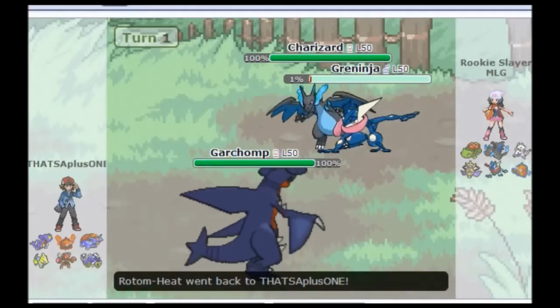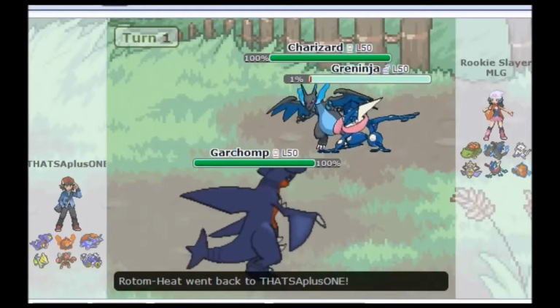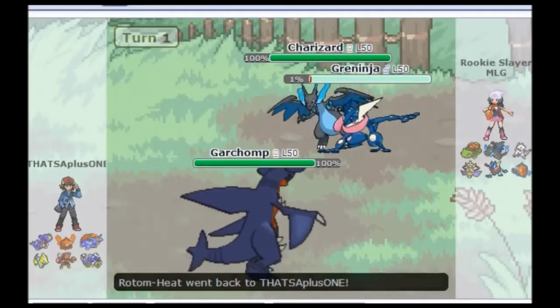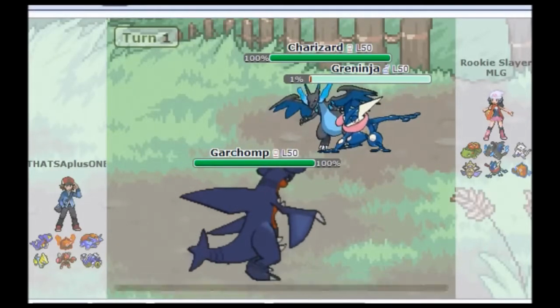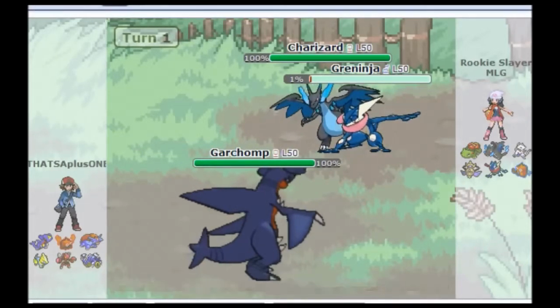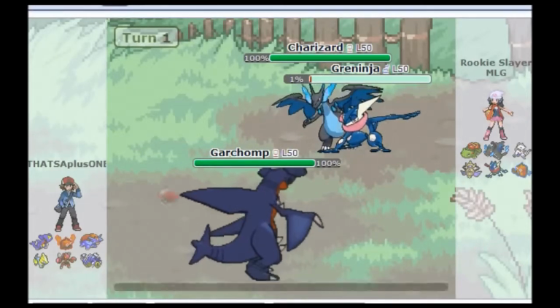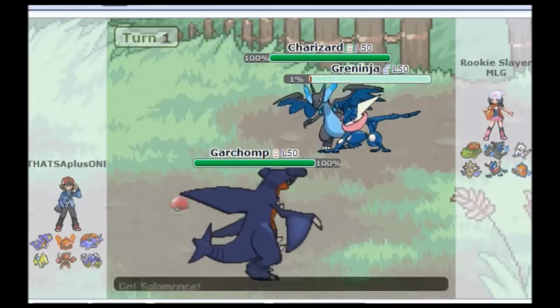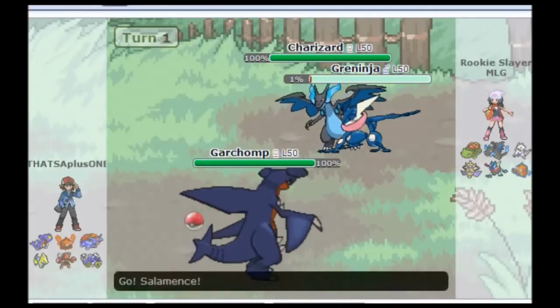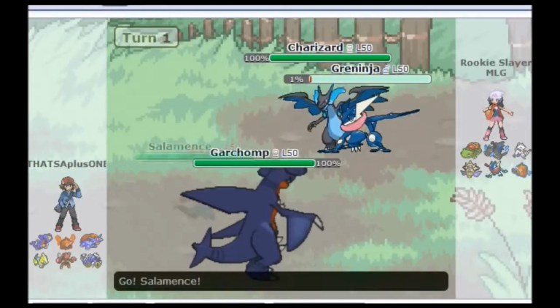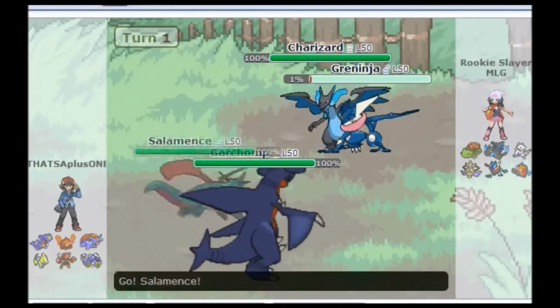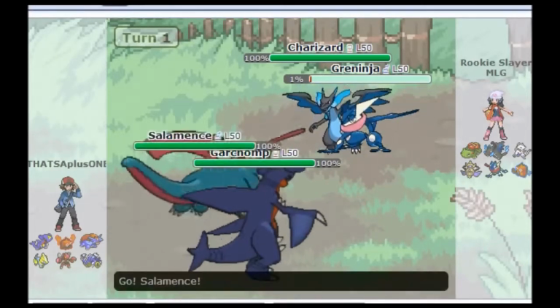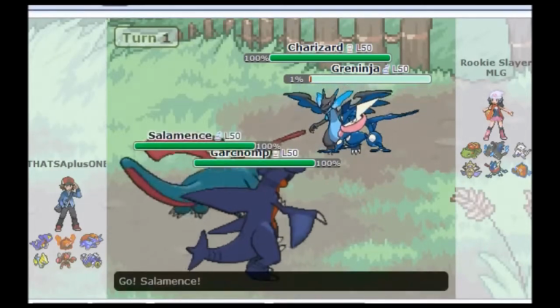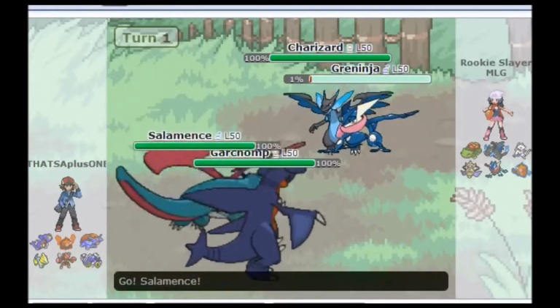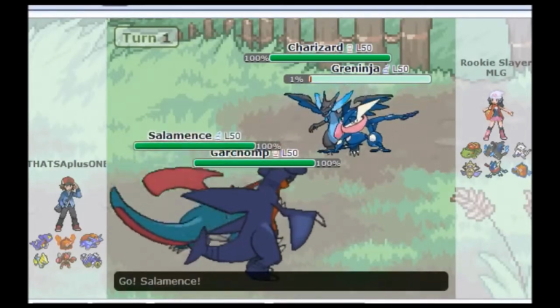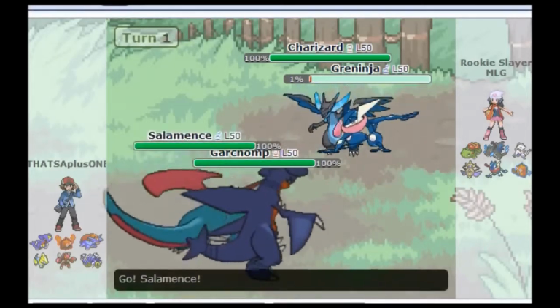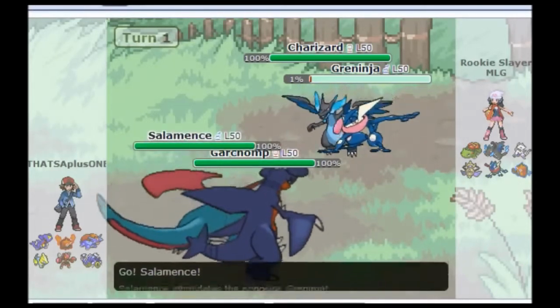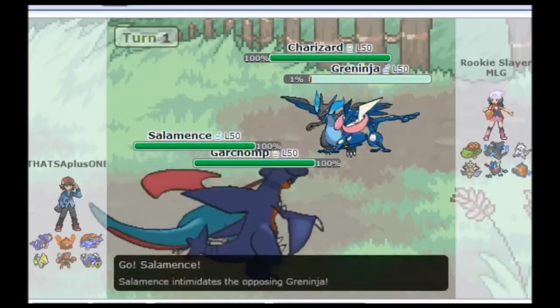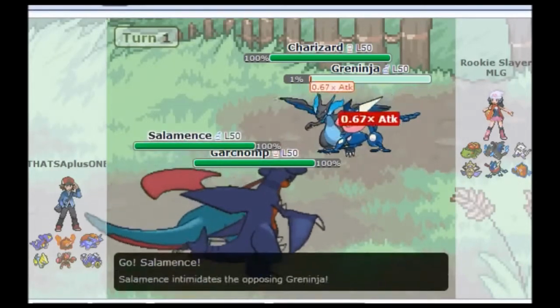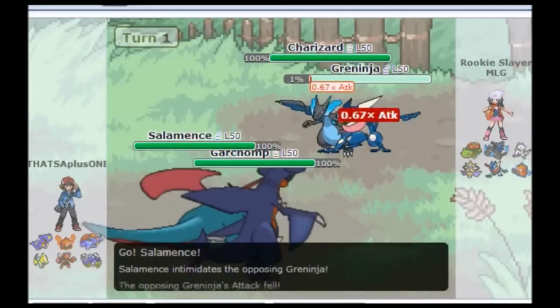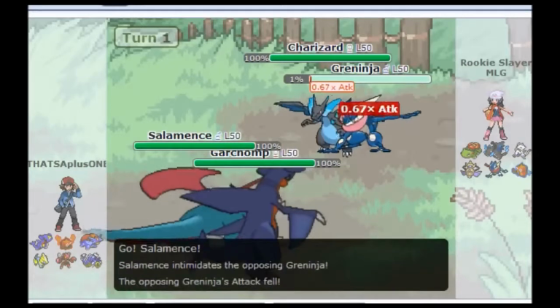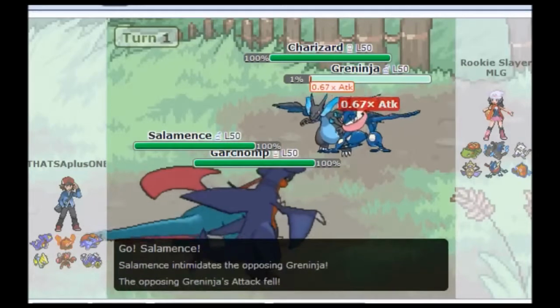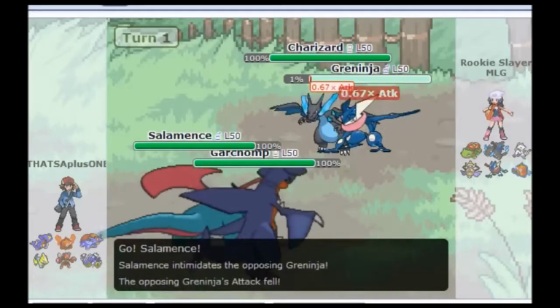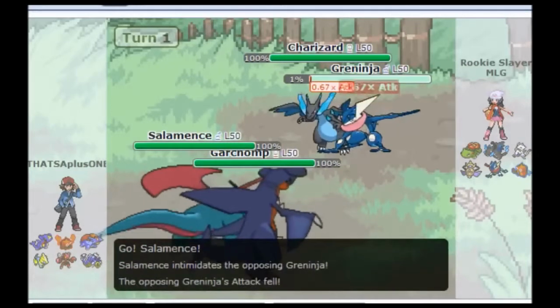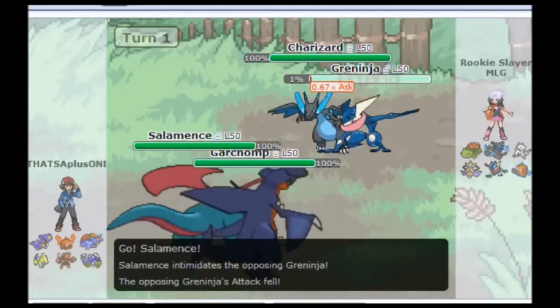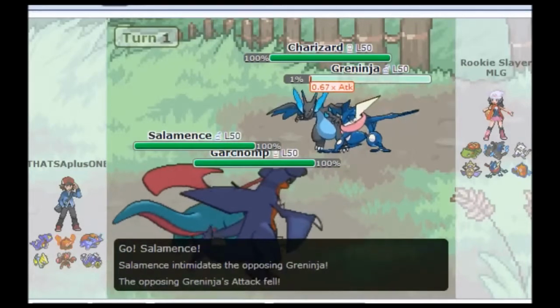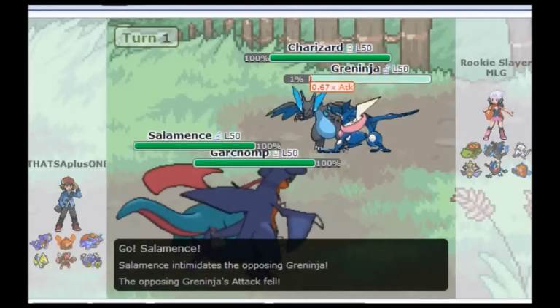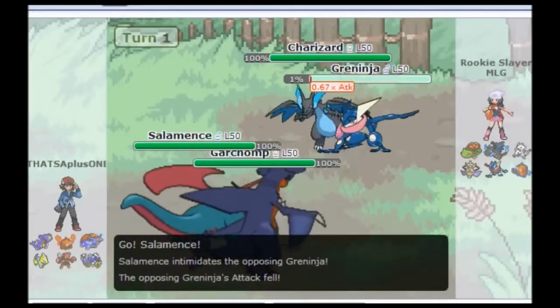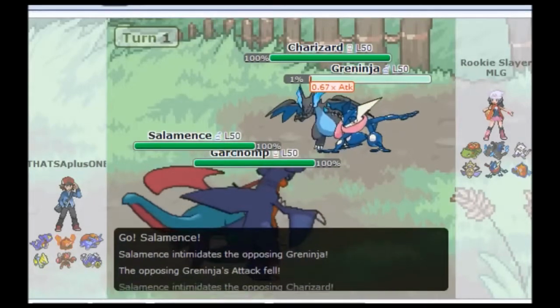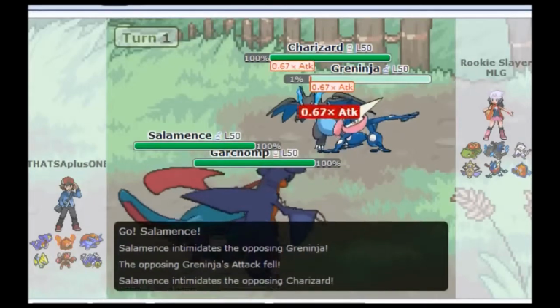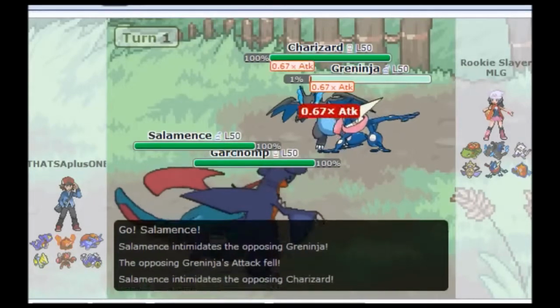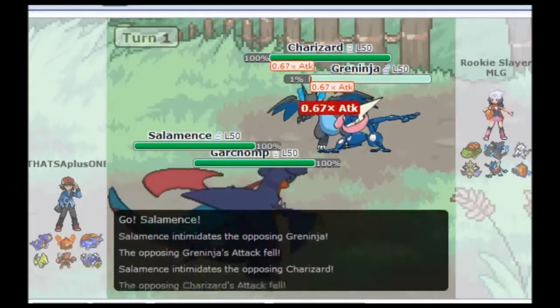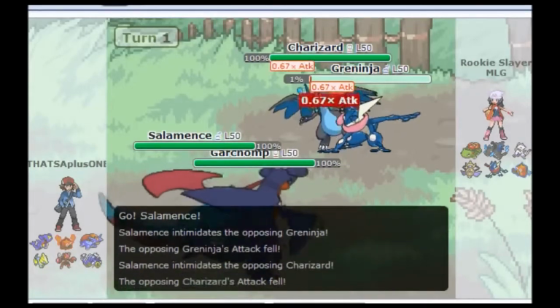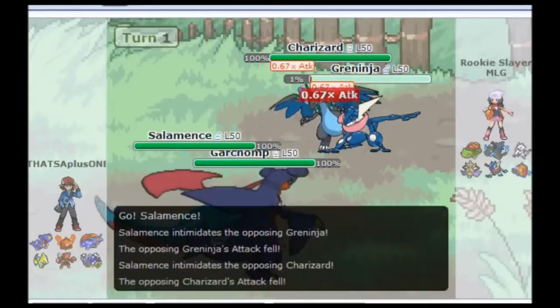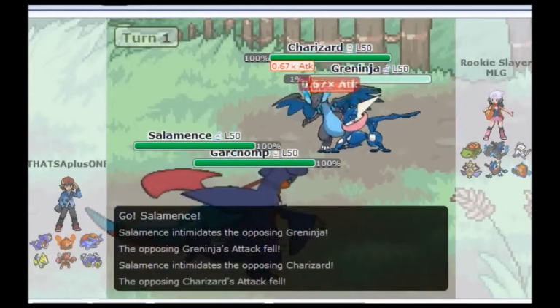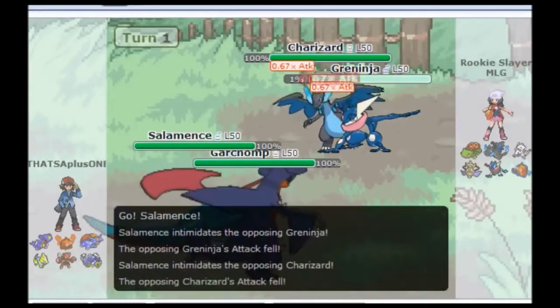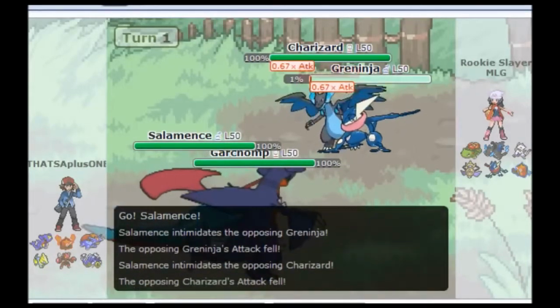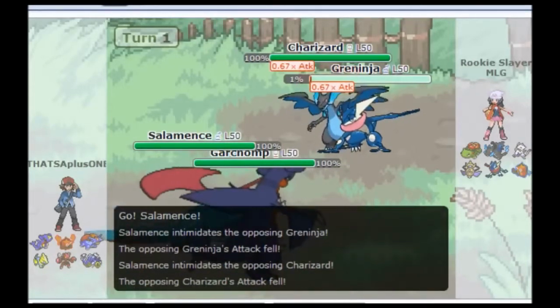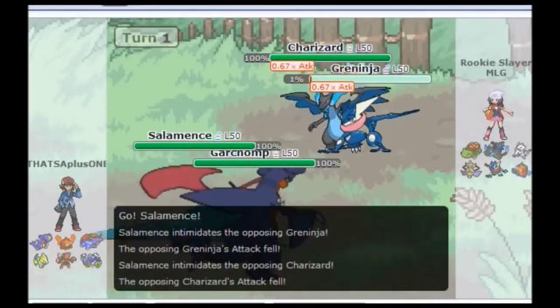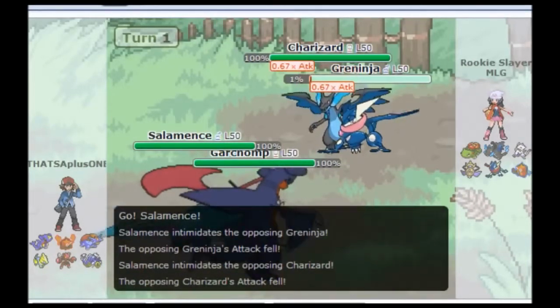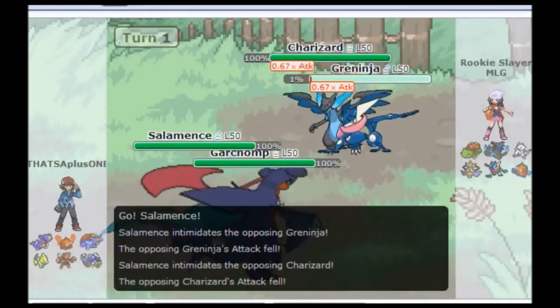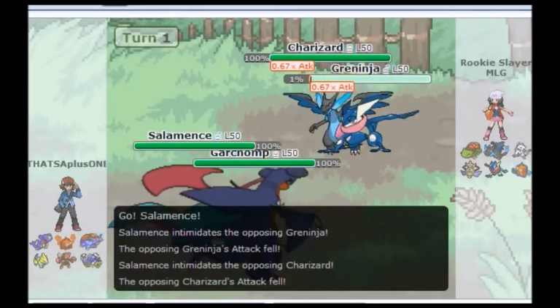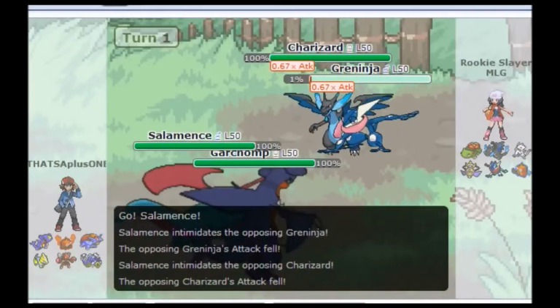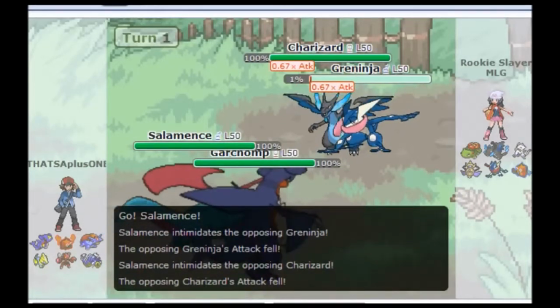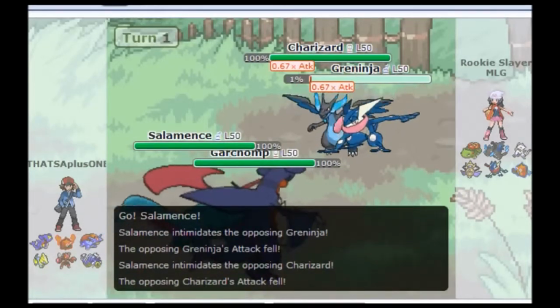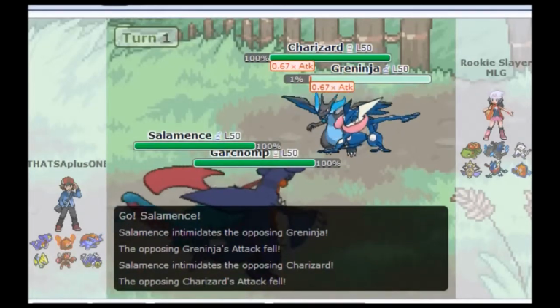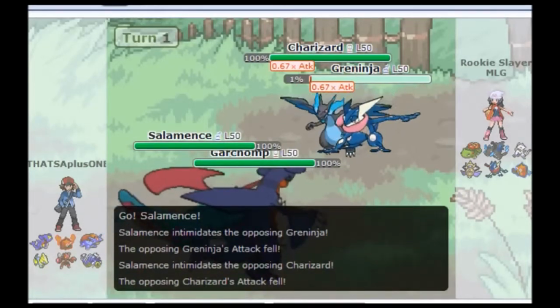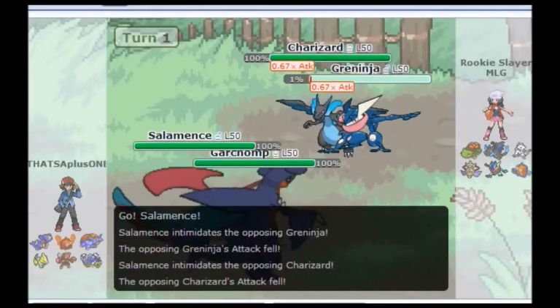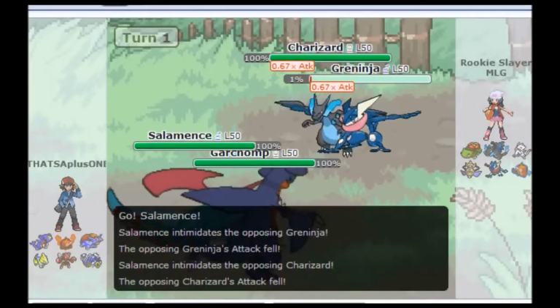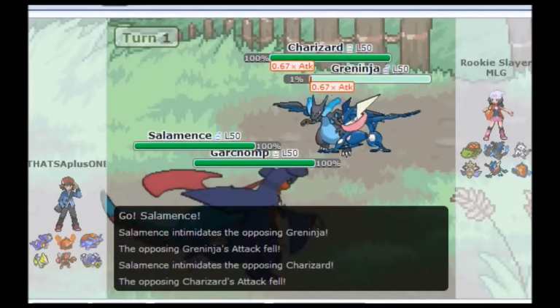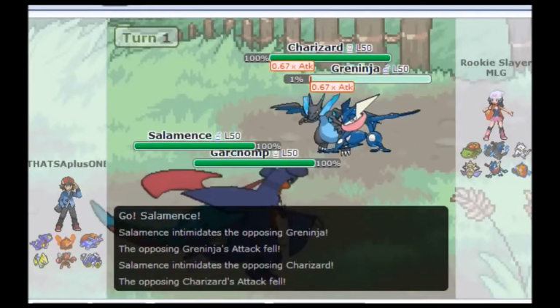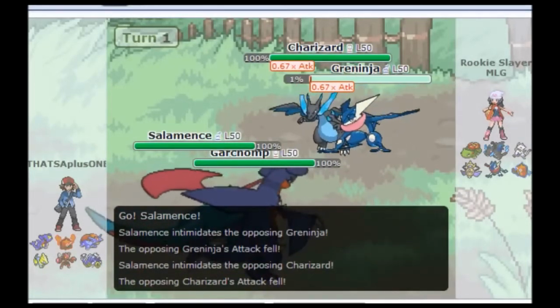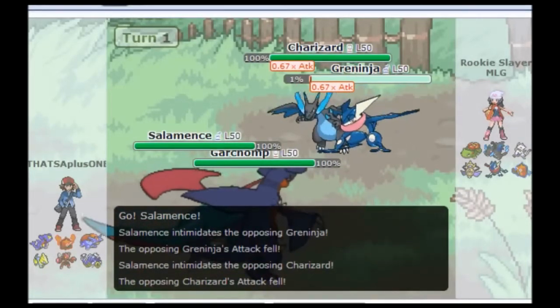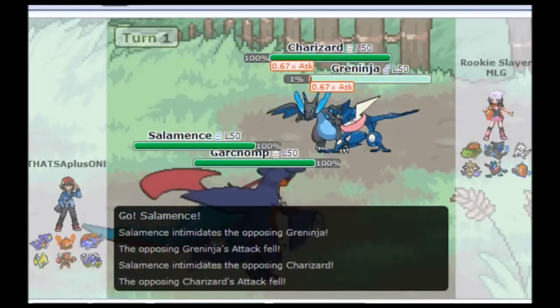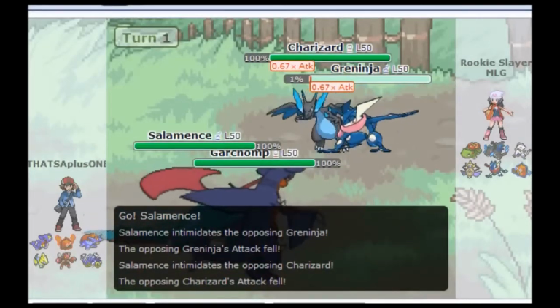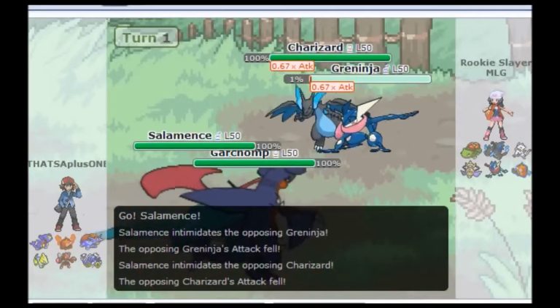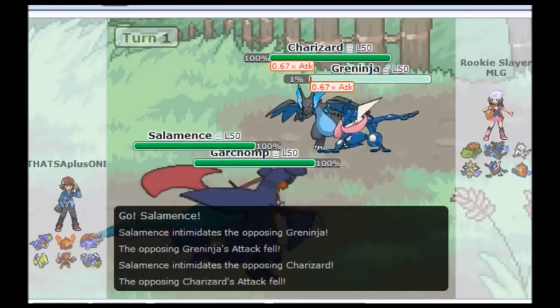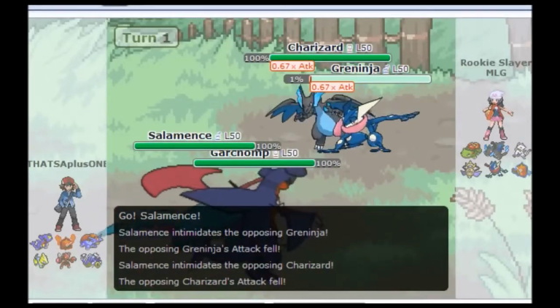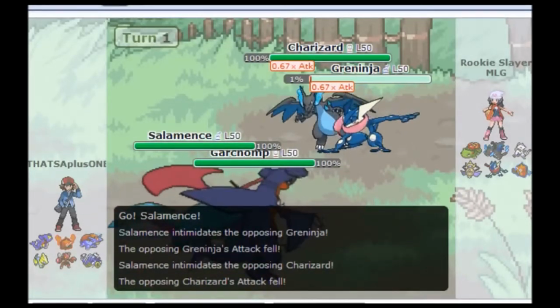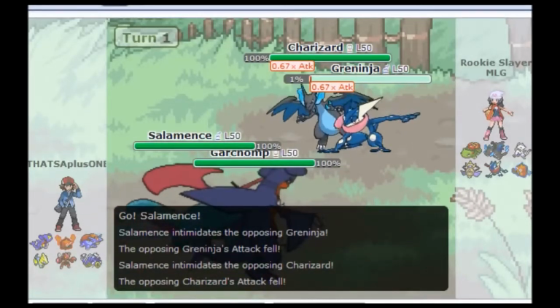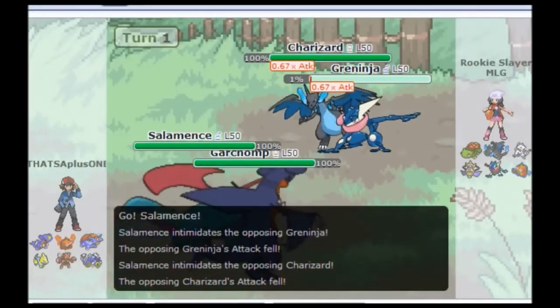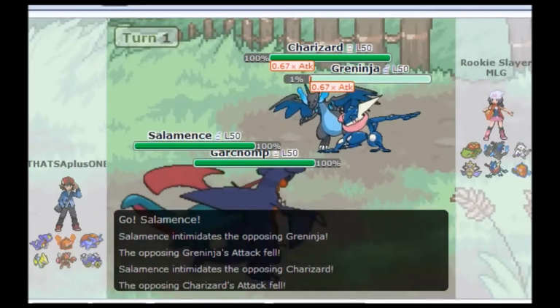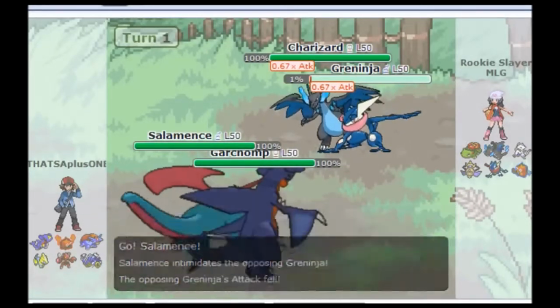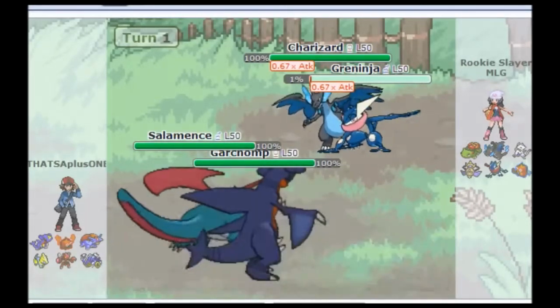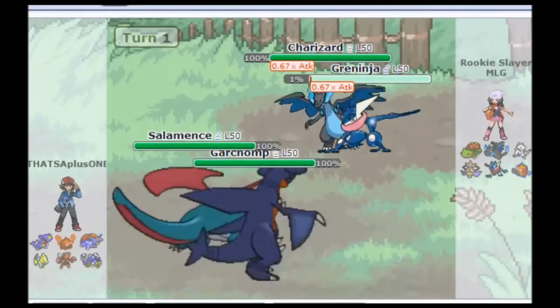My Rotom Choice Scarf is then going to go for a Volt Switch off, clock the Greninja's Sash, going to my Salamence to get a nice Intimidate off on that Charizard X.